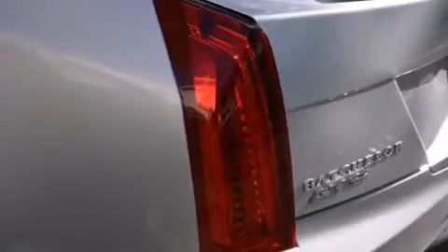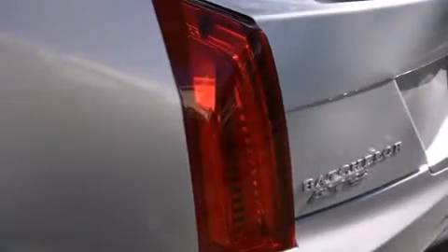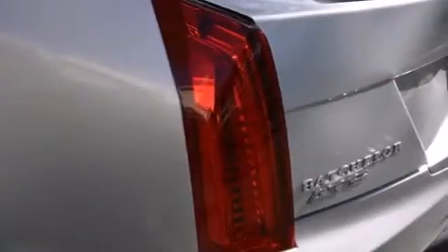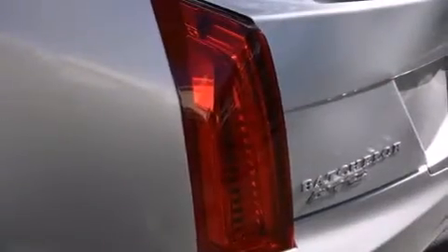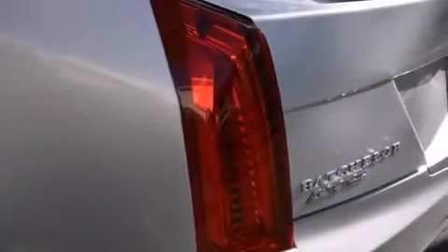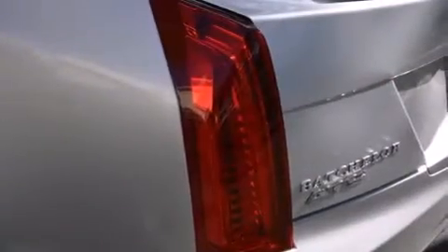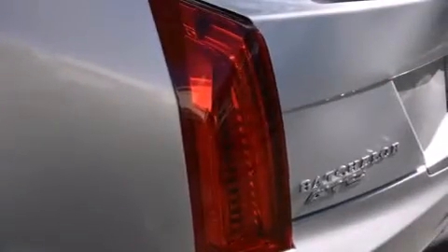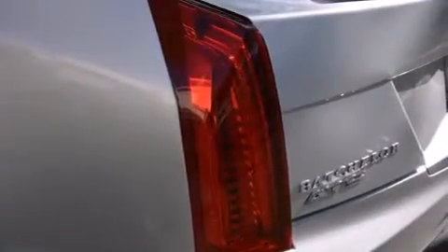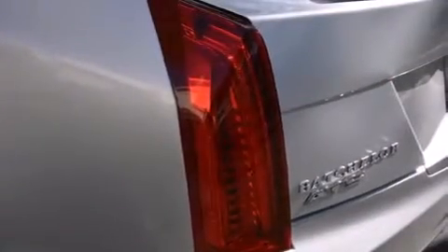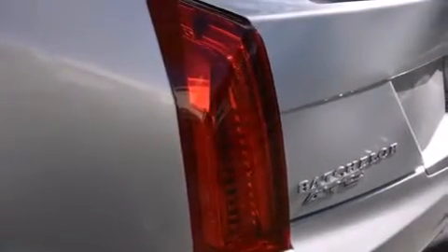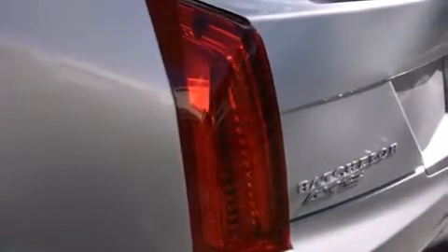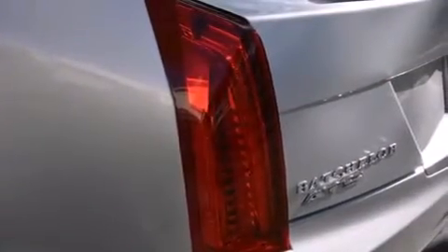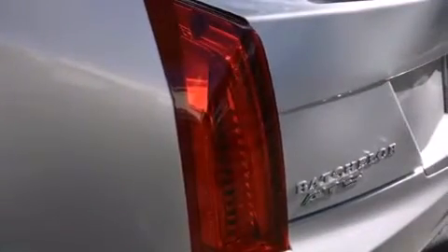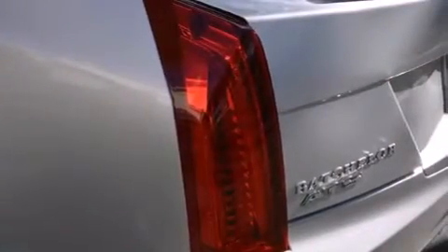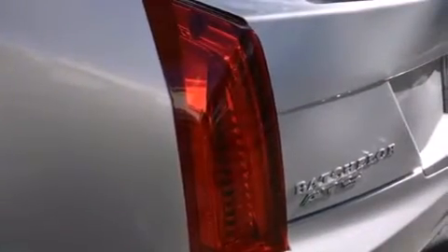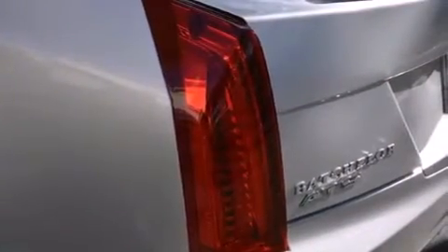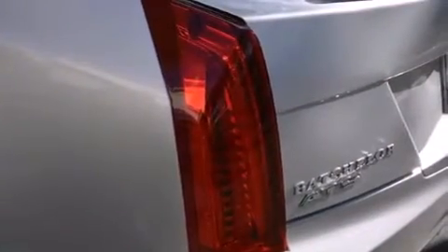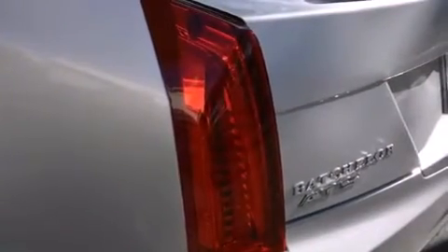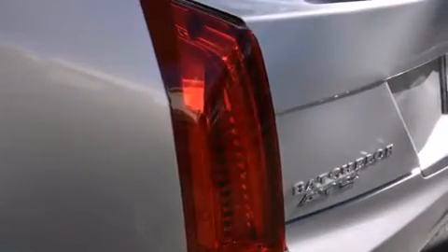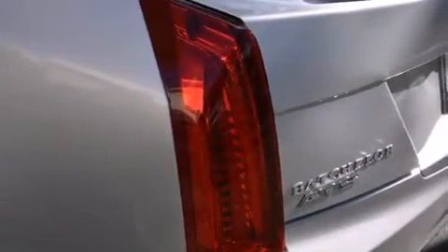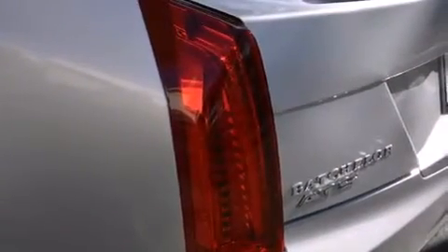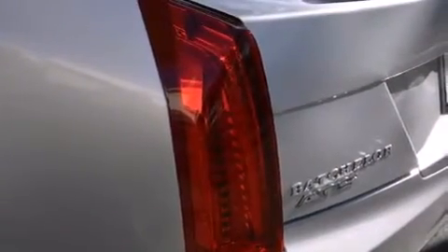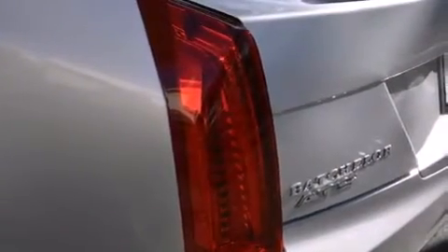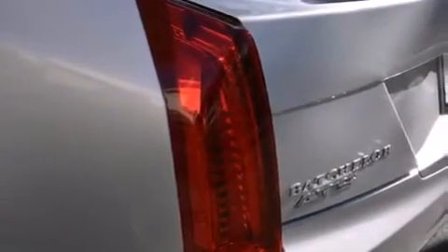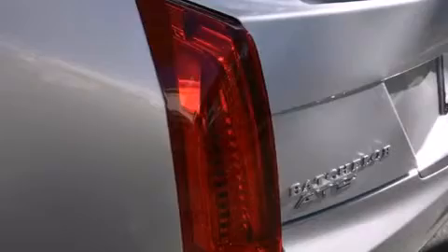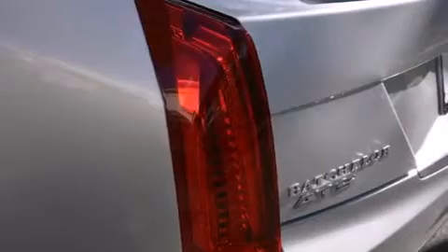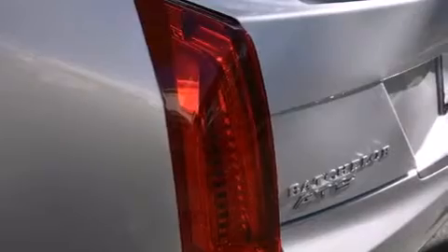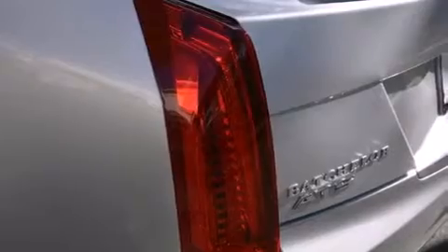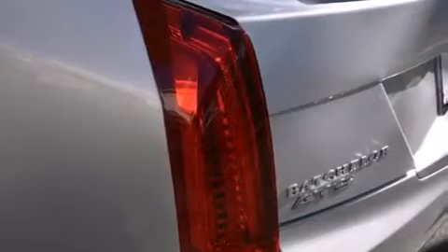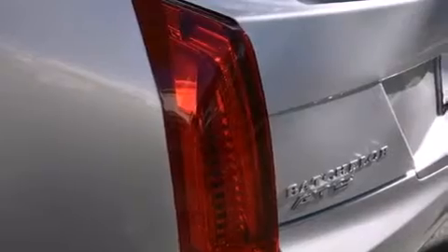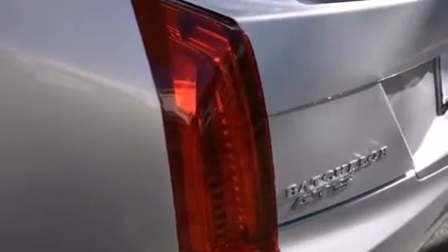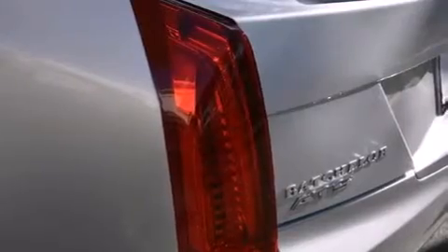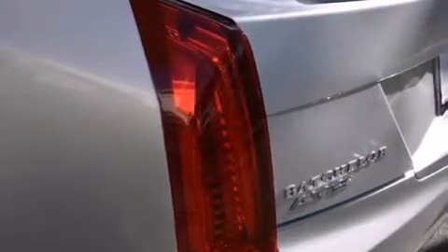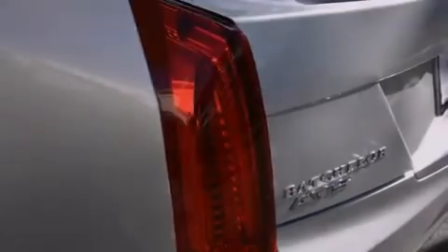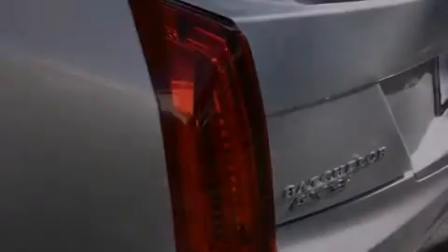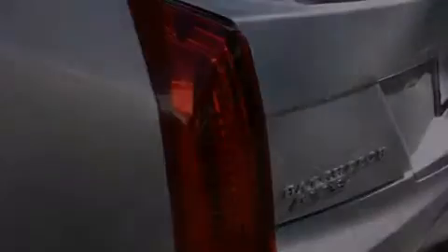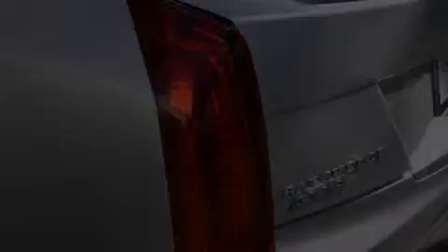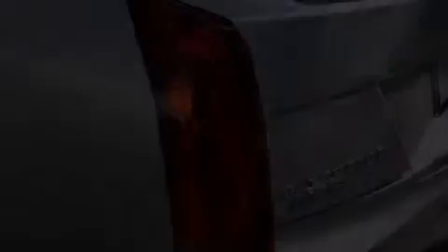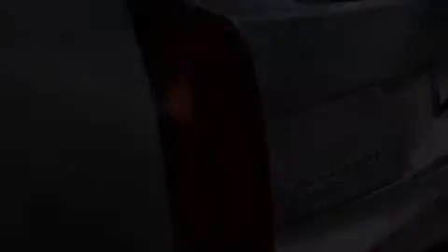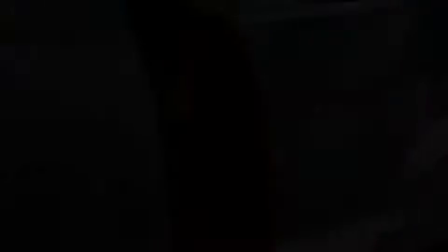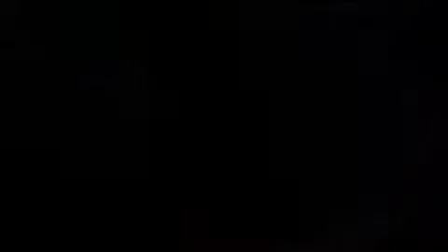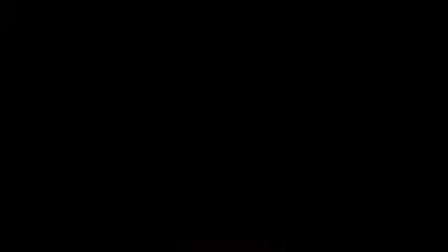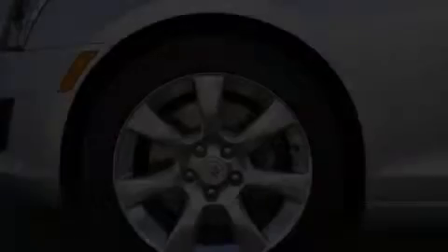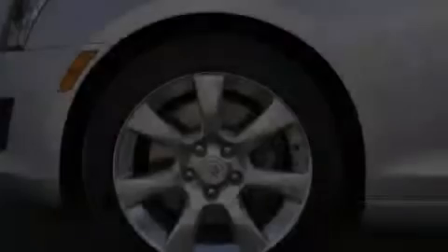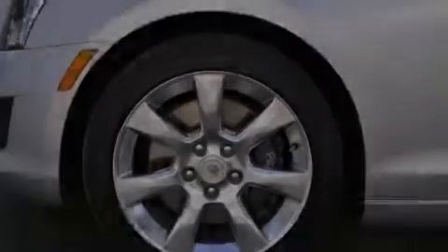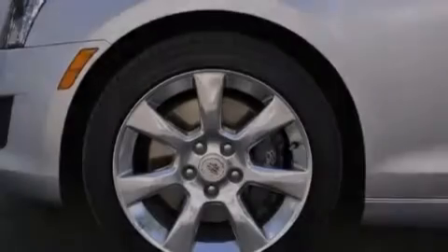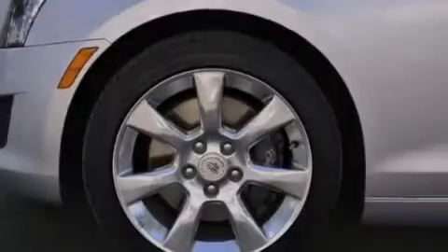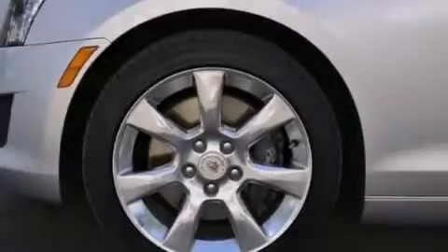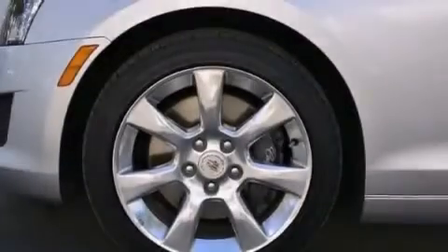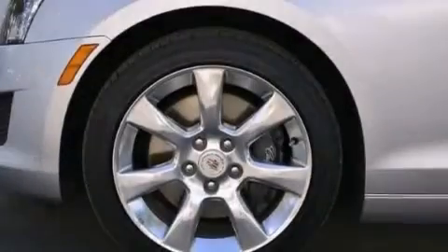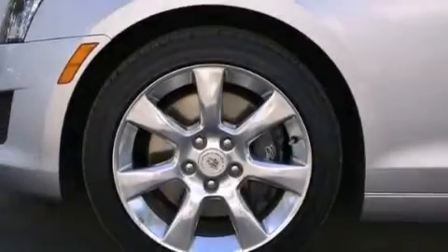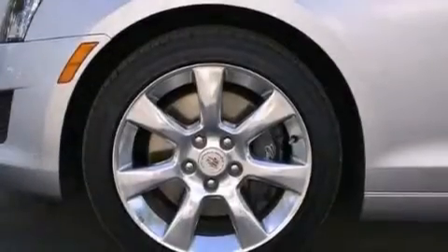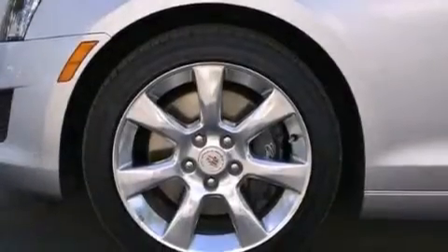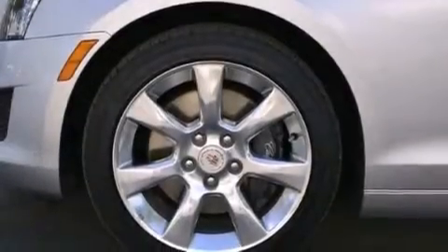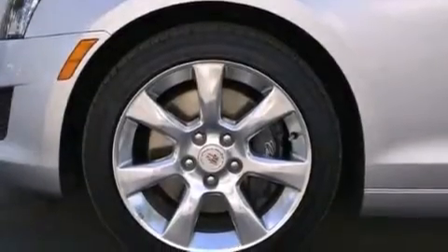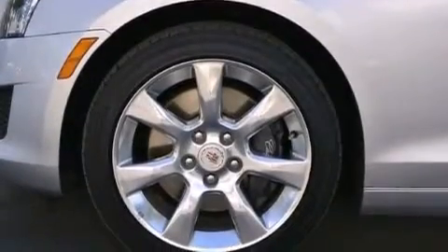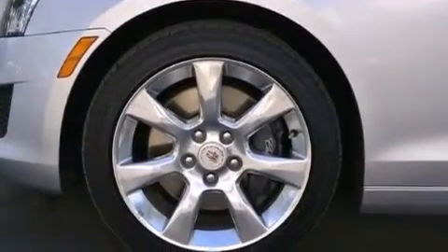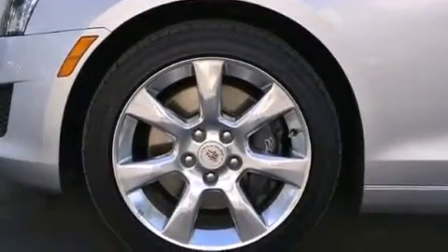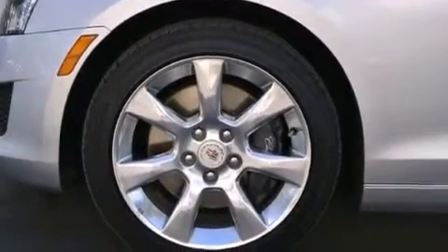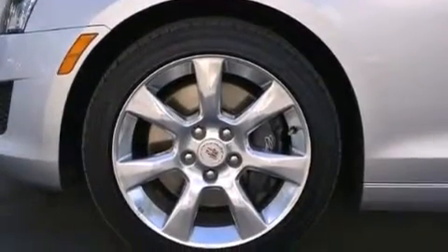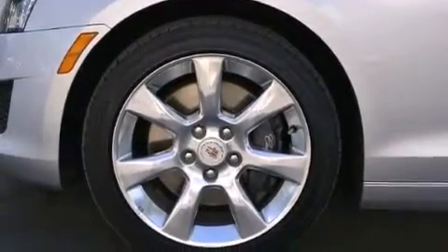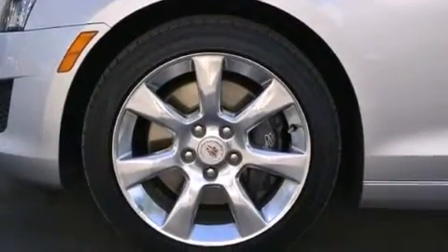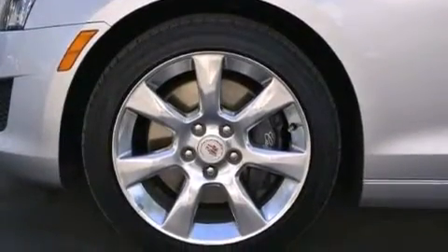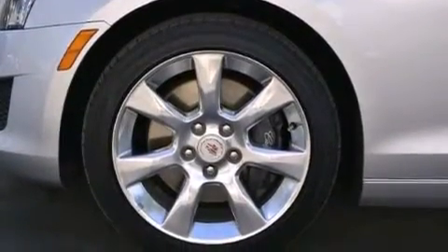Additional top features include direct injection, aluminum wheels, and a sunroof that enables you to fill the cabin with fresh air at the push of a button.